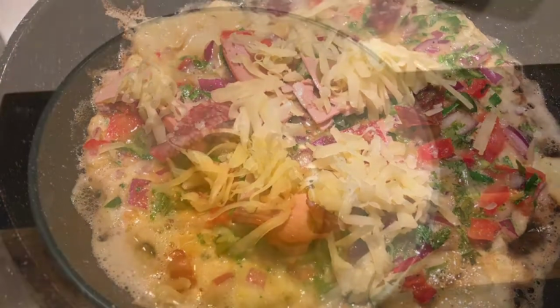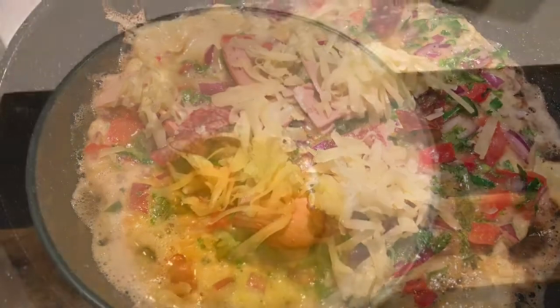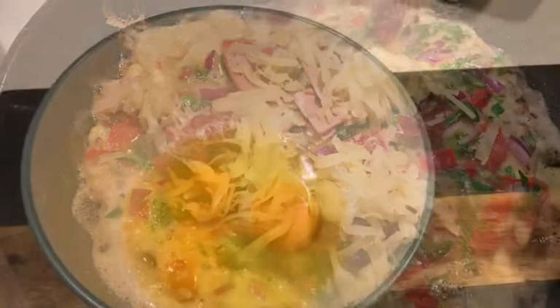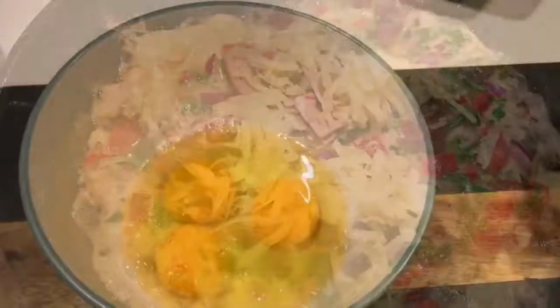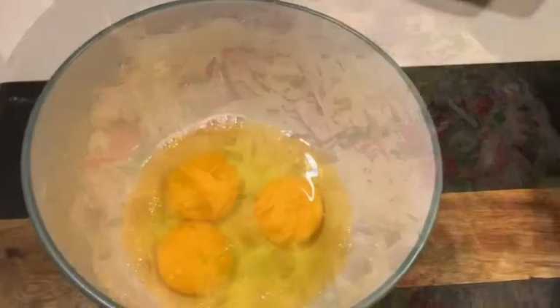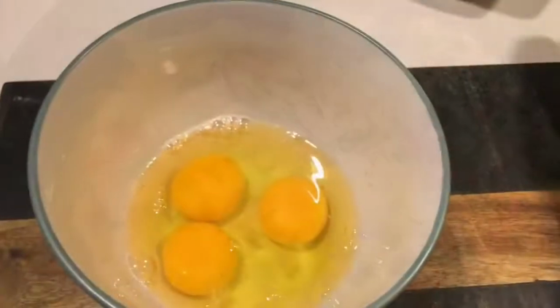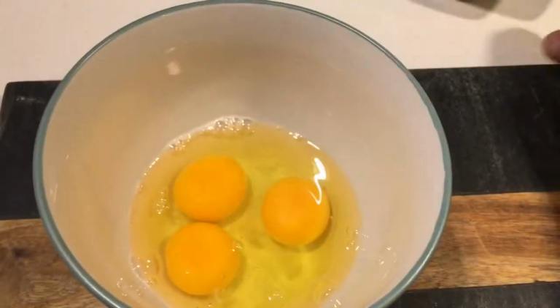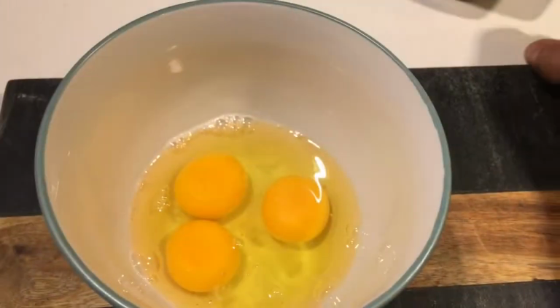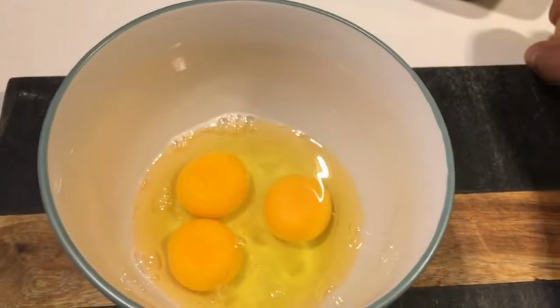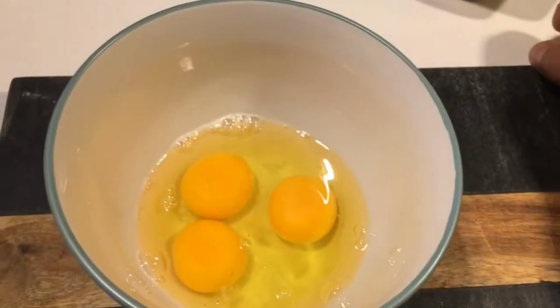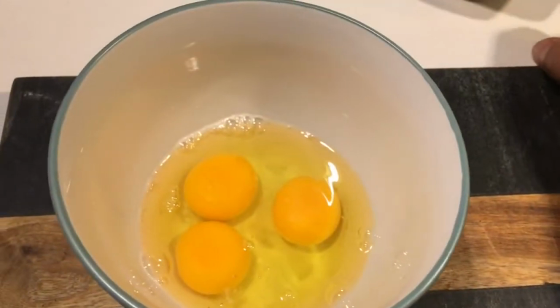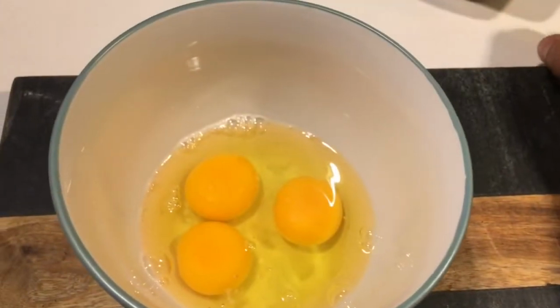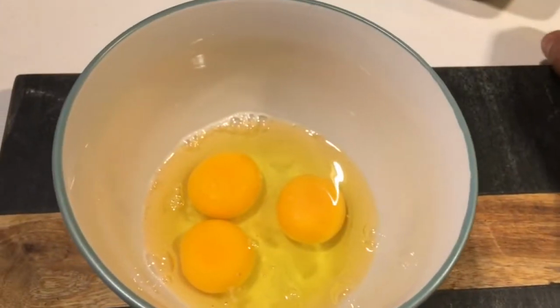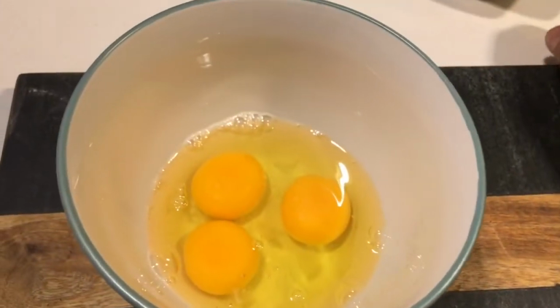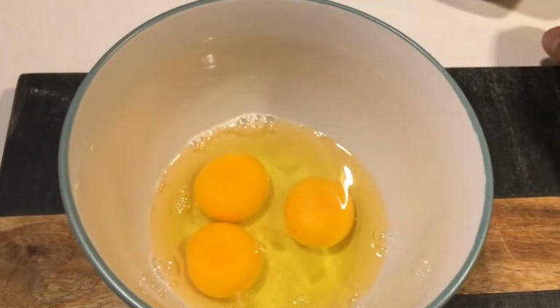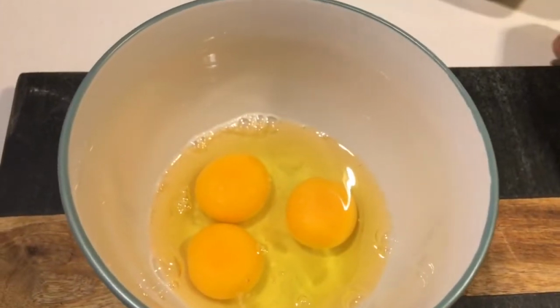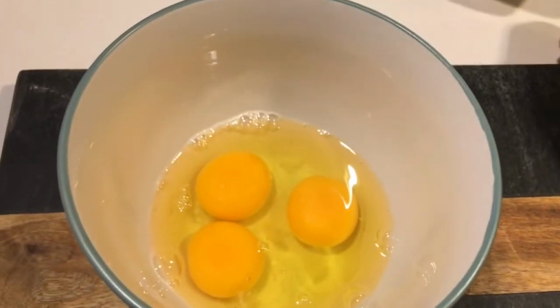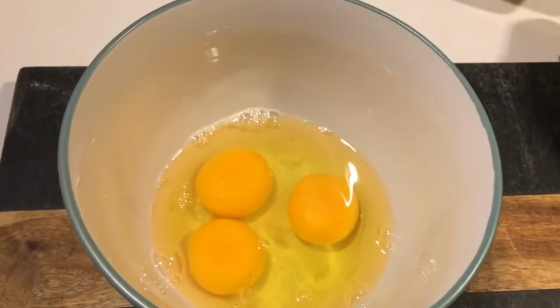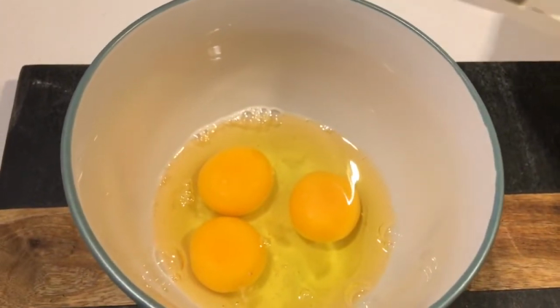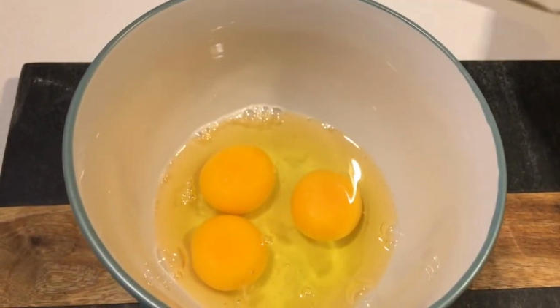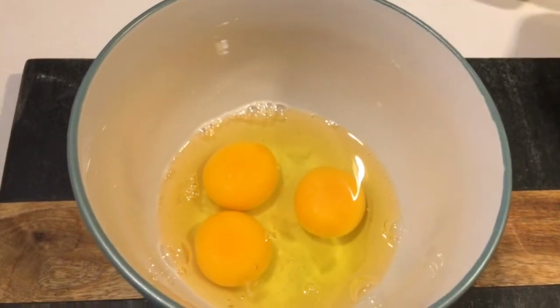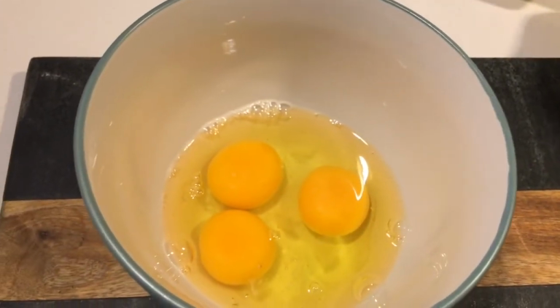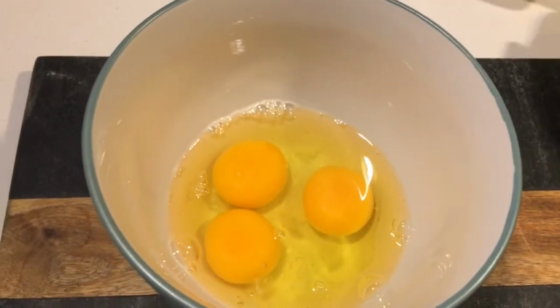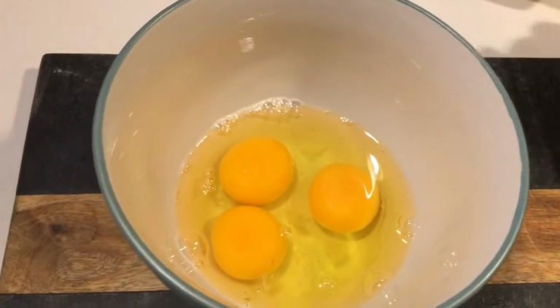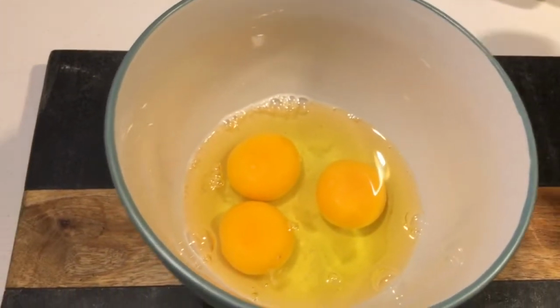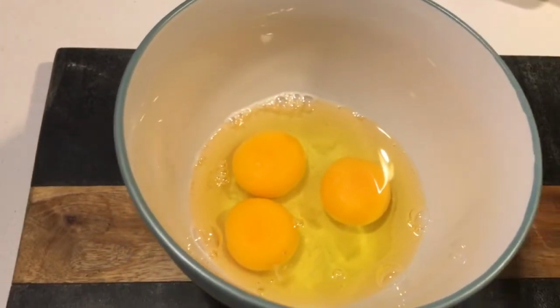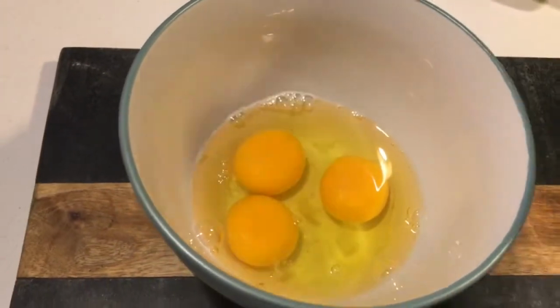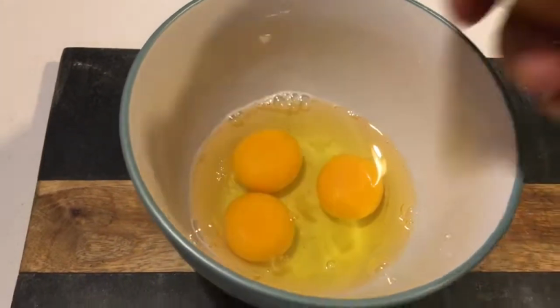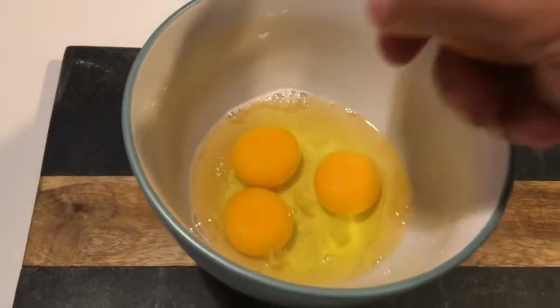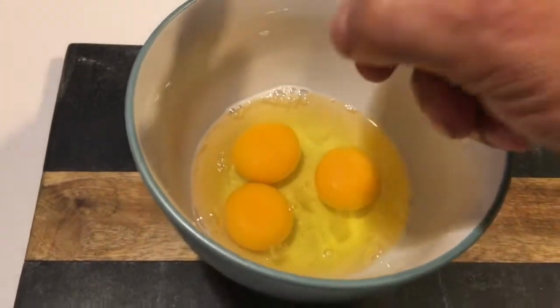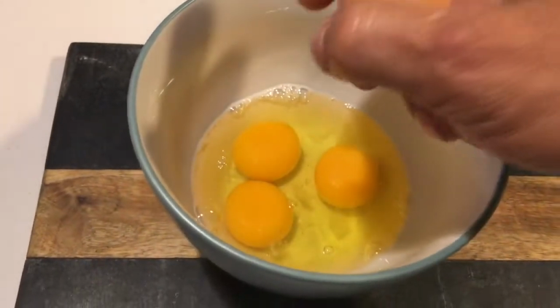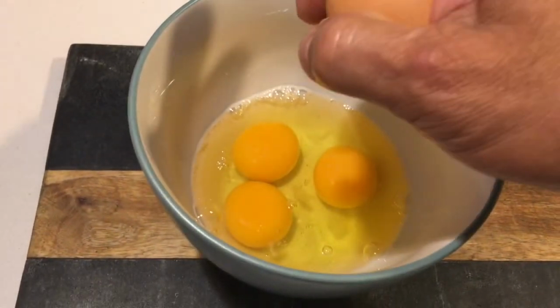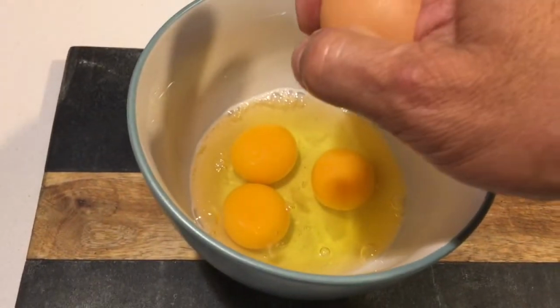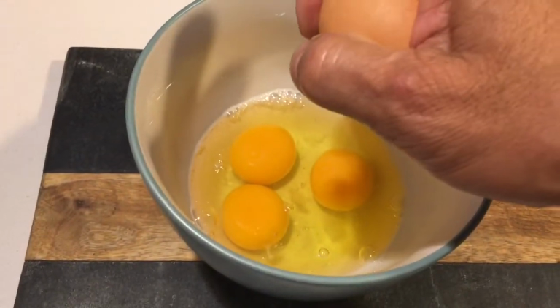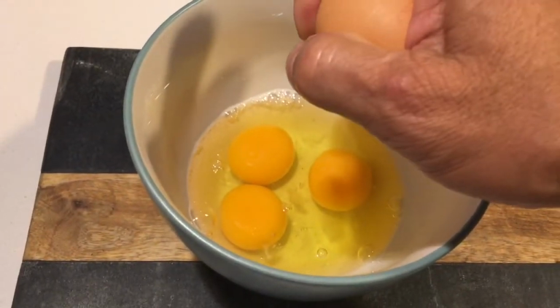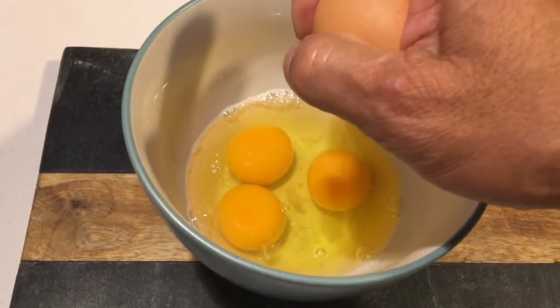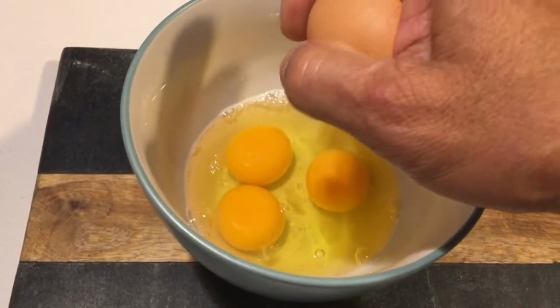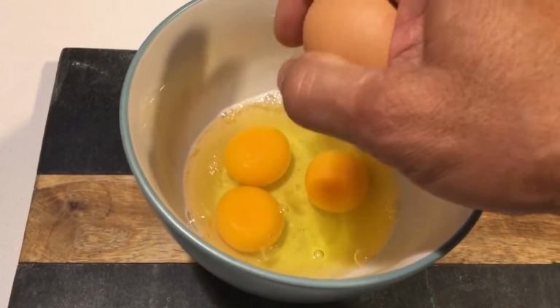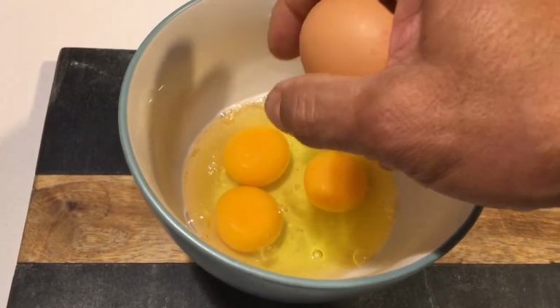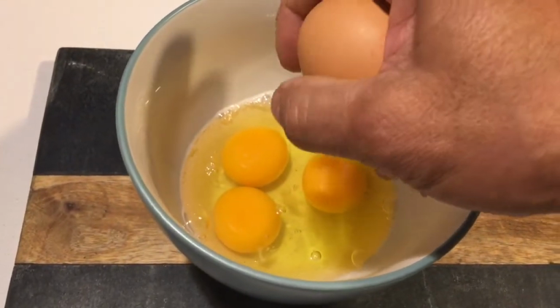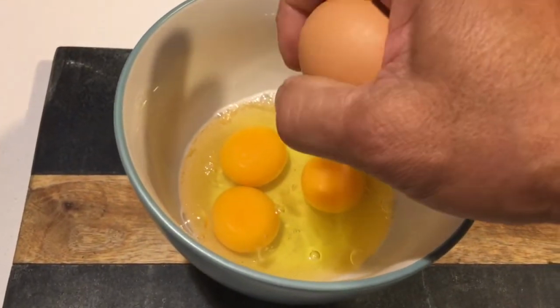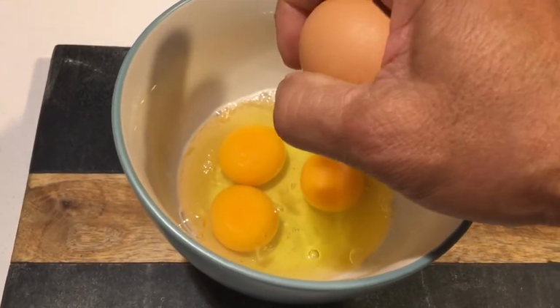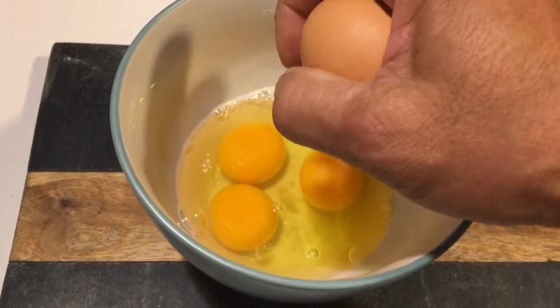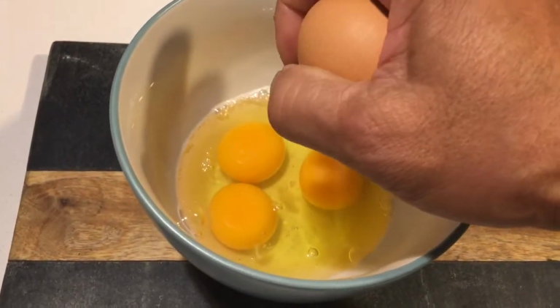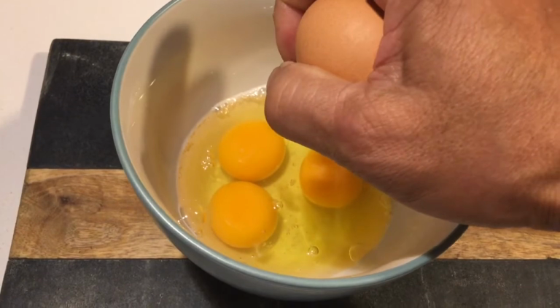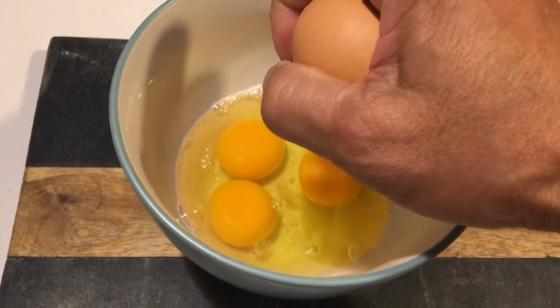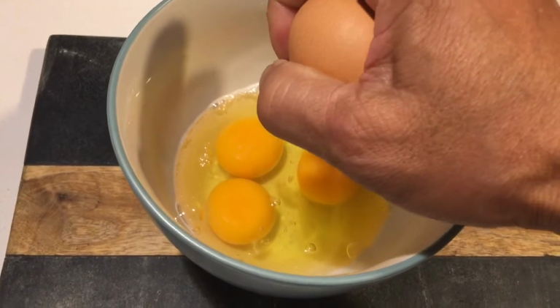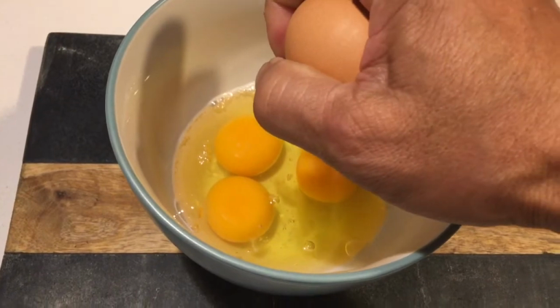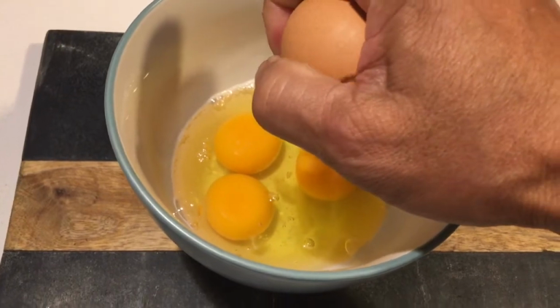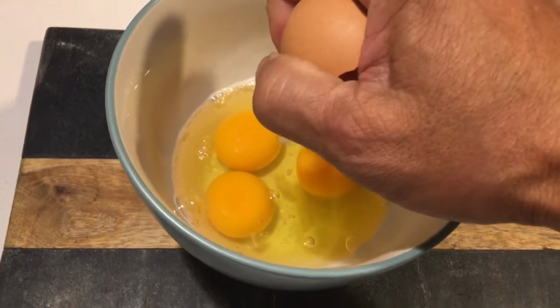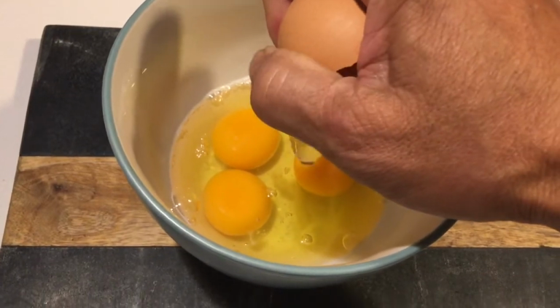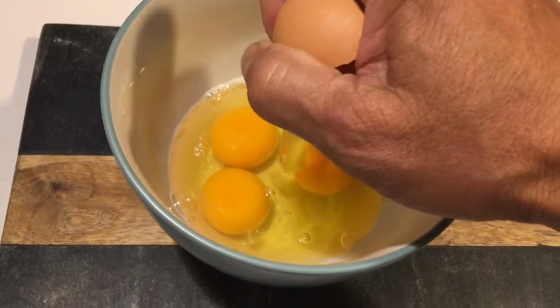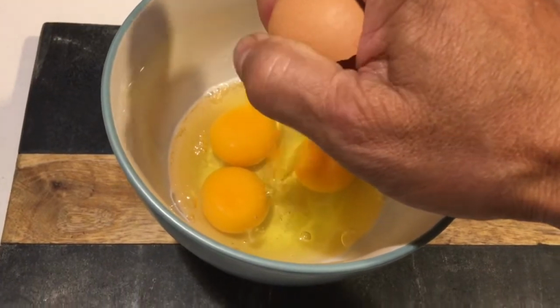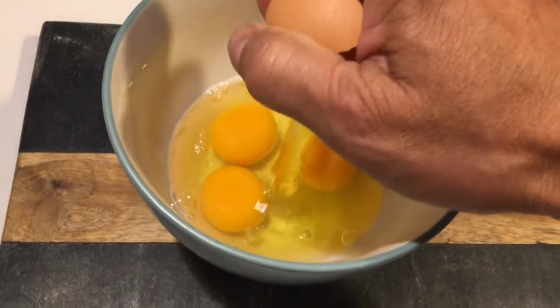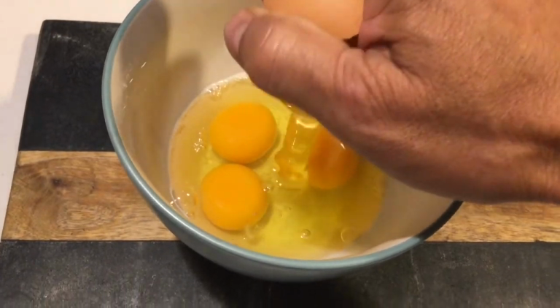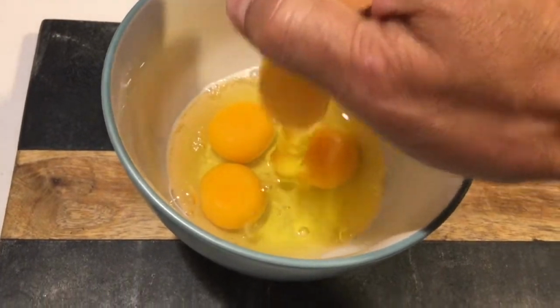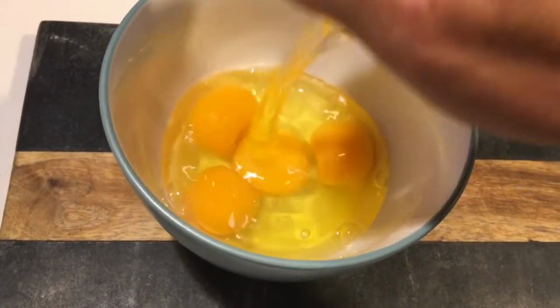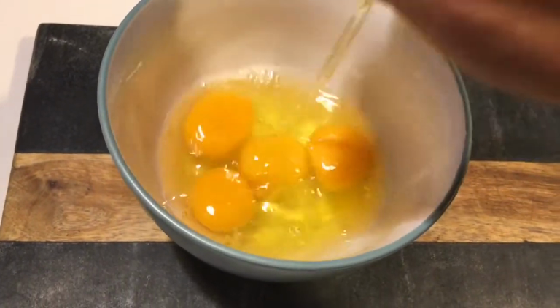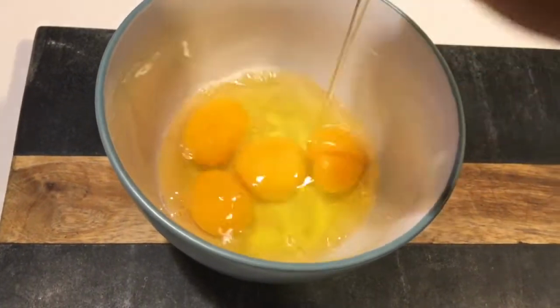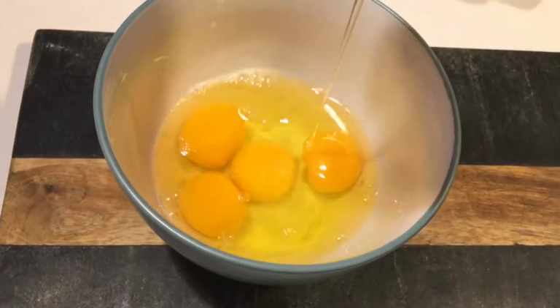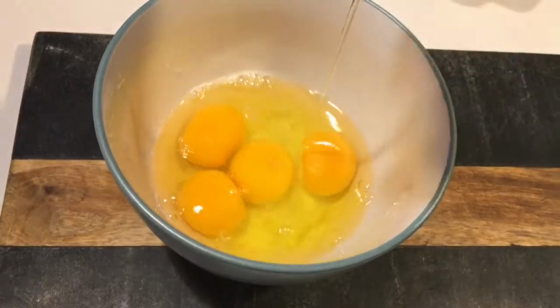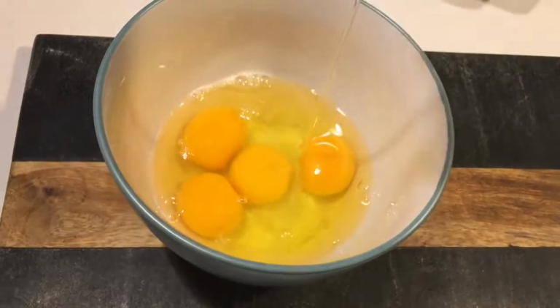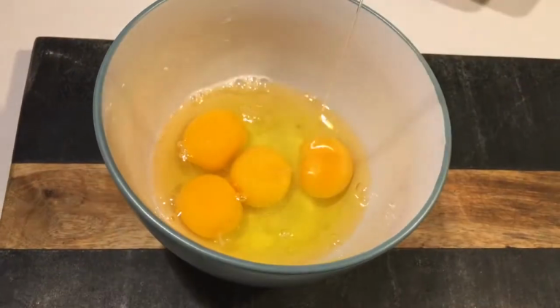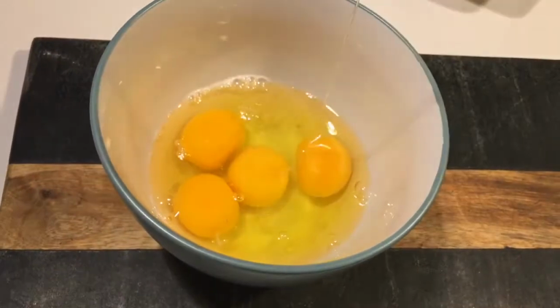So today let's do the very famous Siddhapura Arm Light. Very famous.